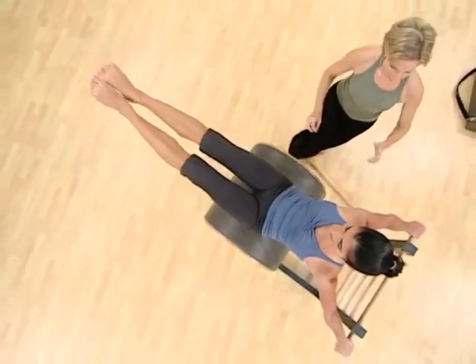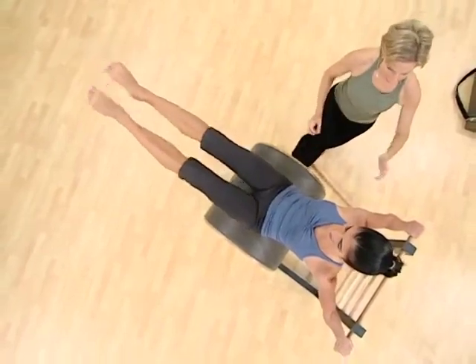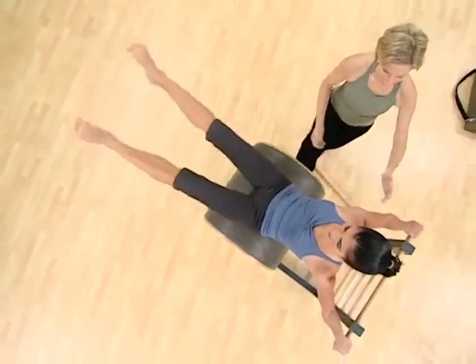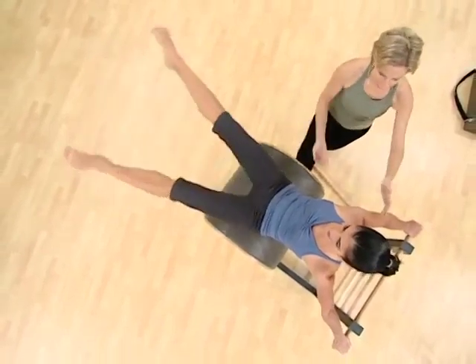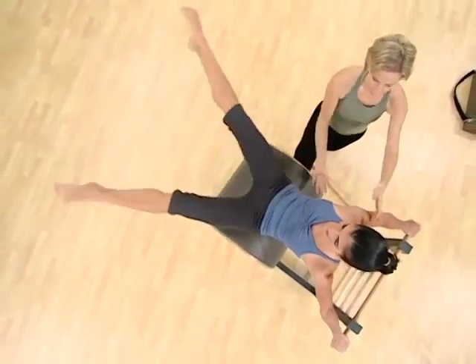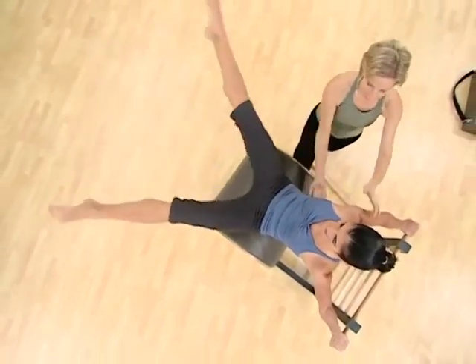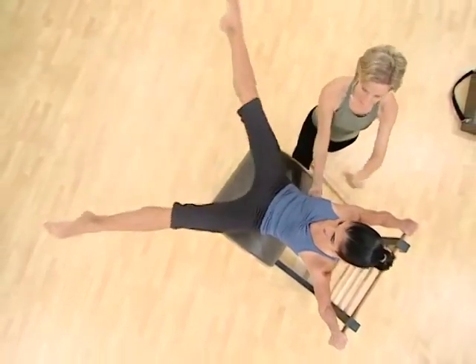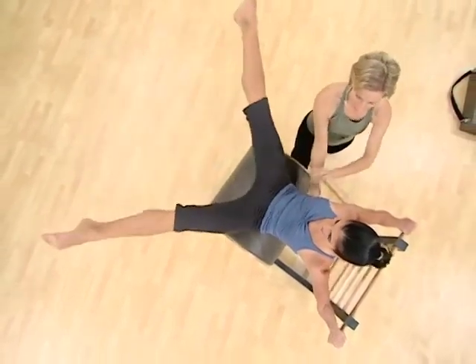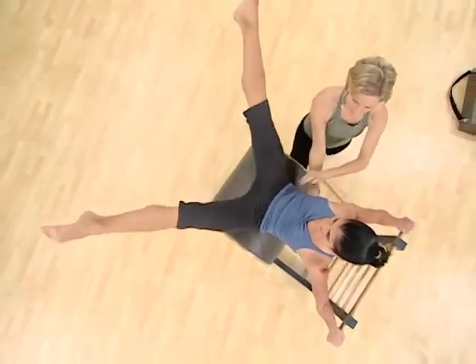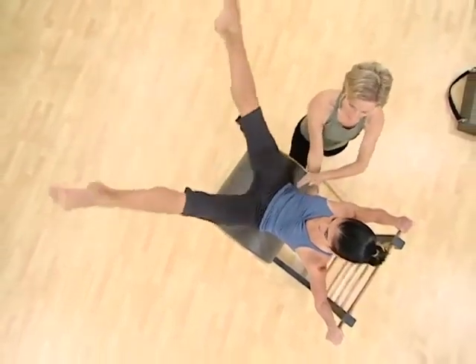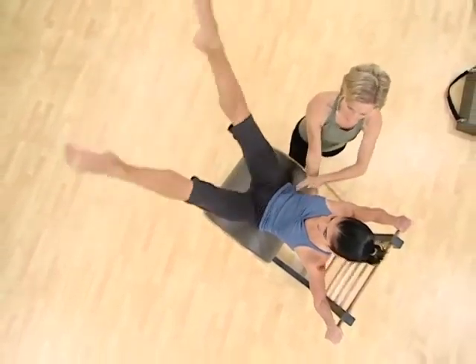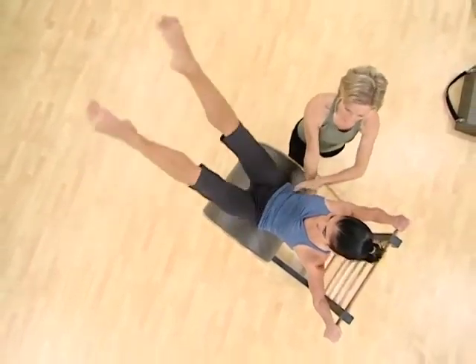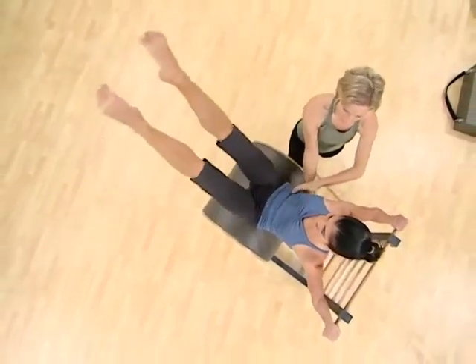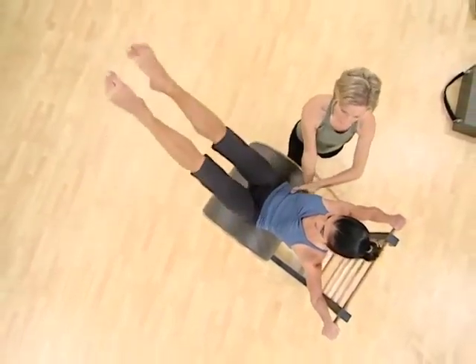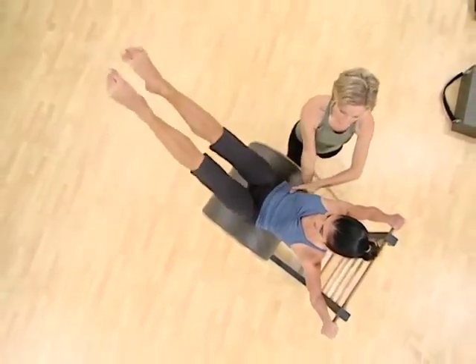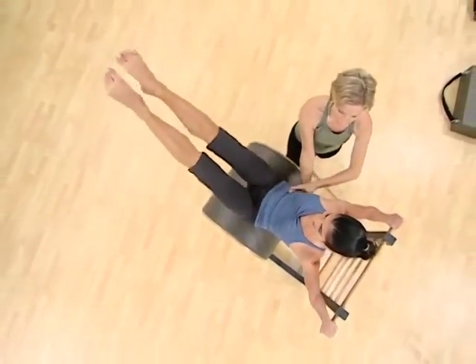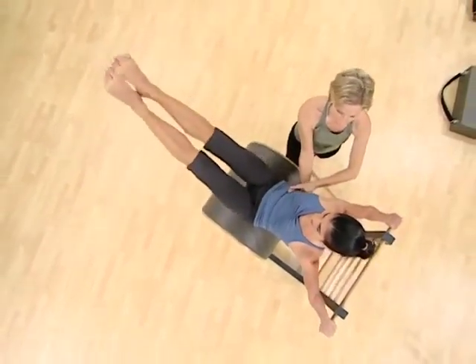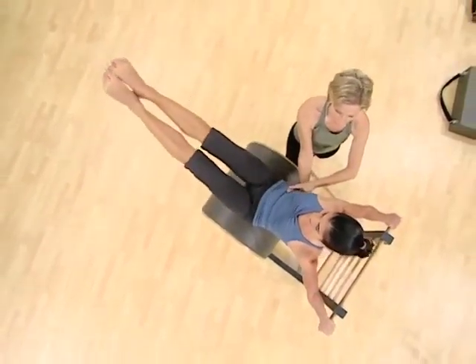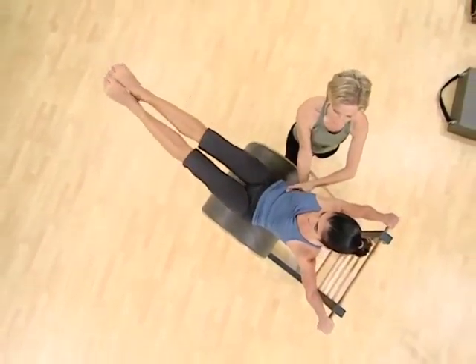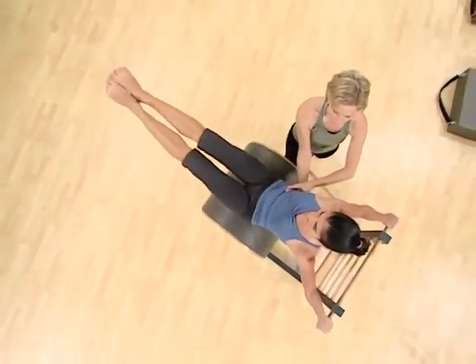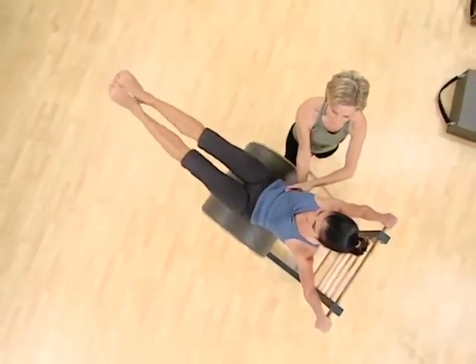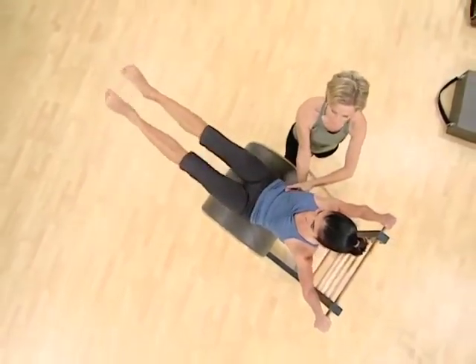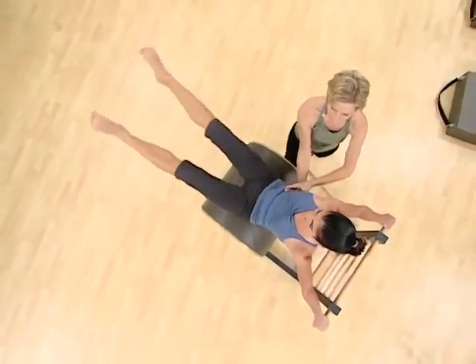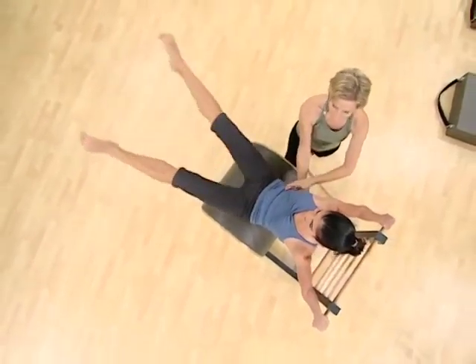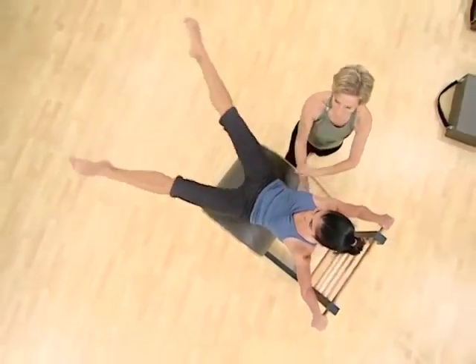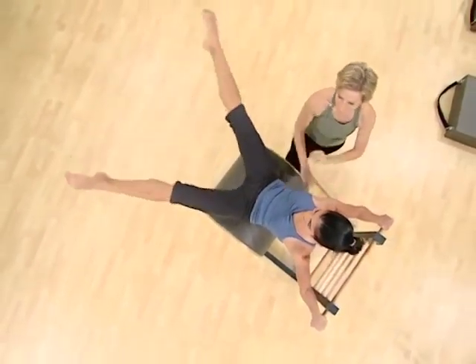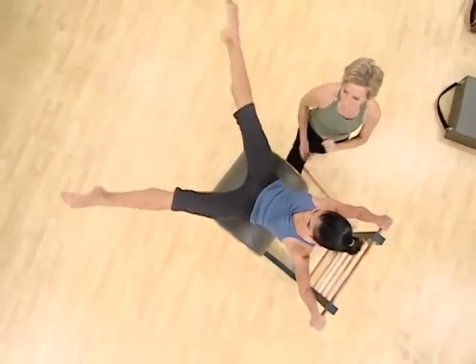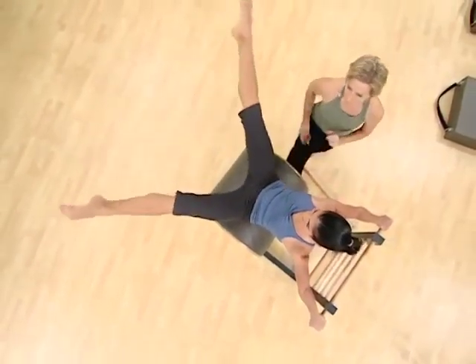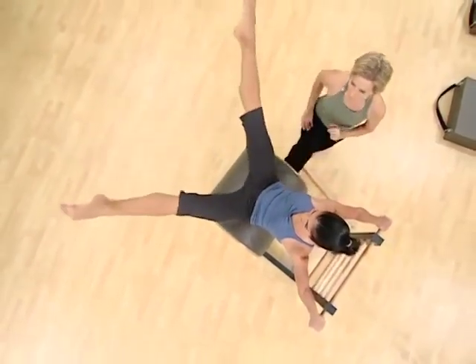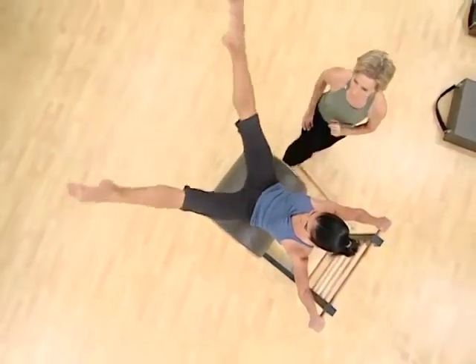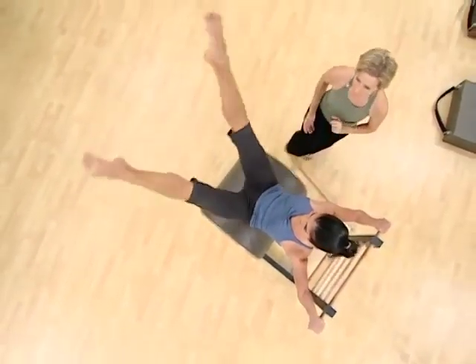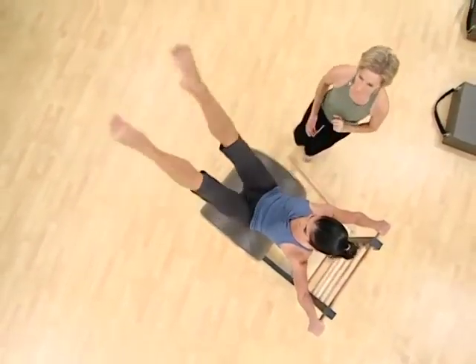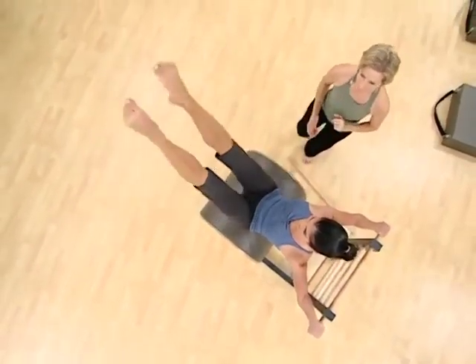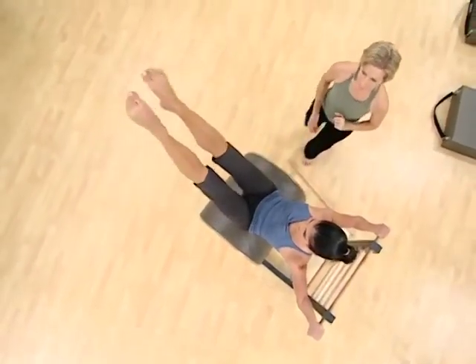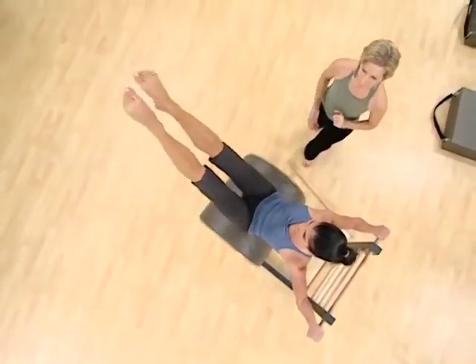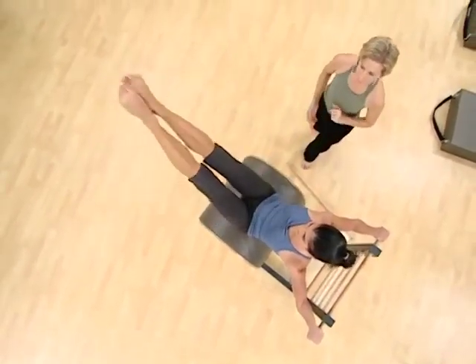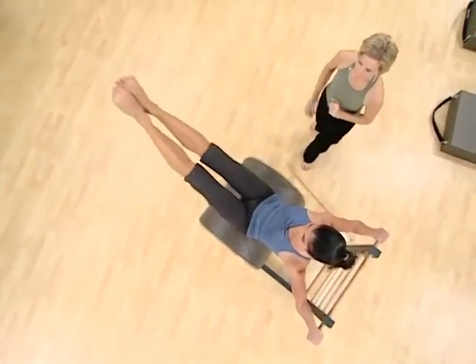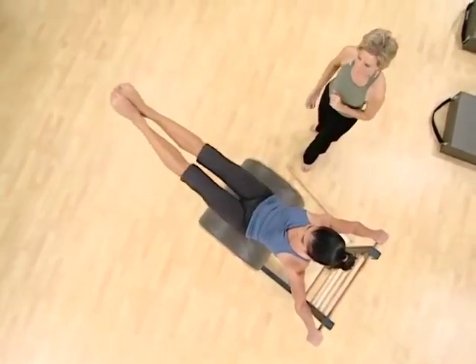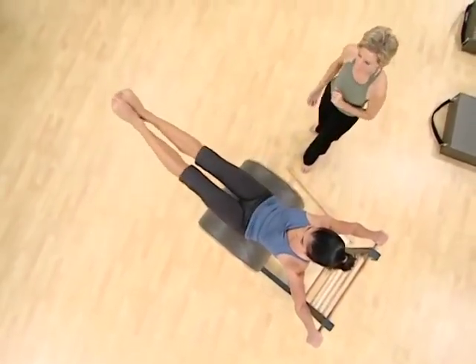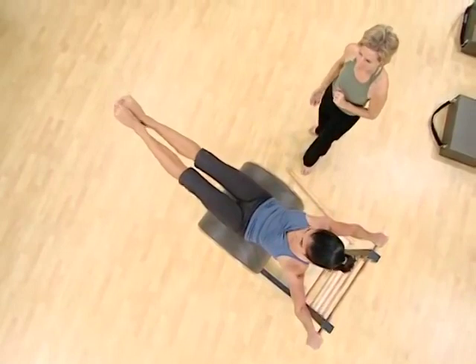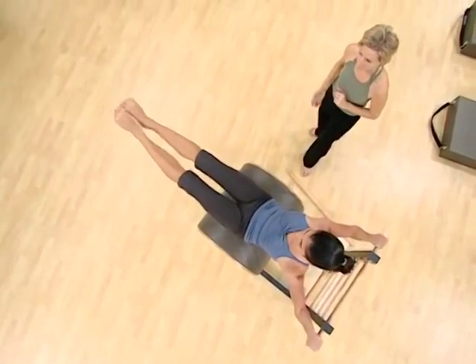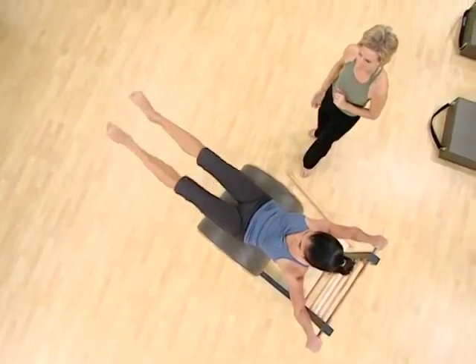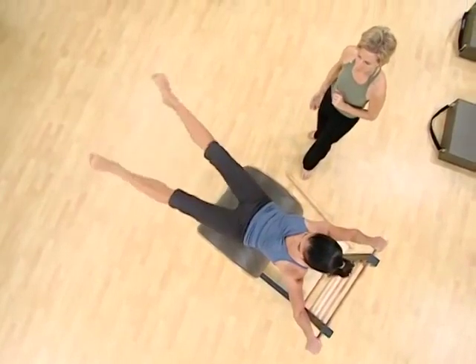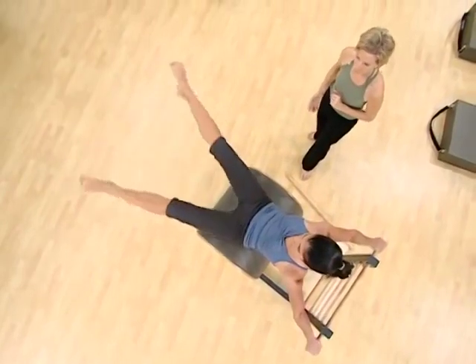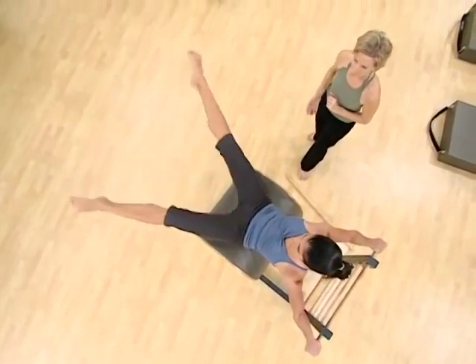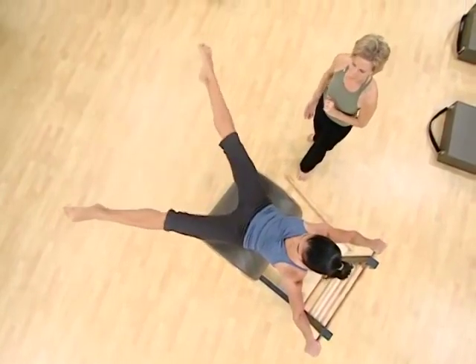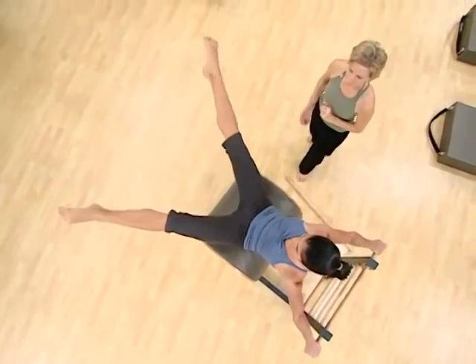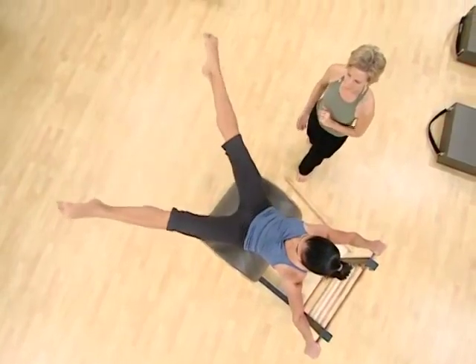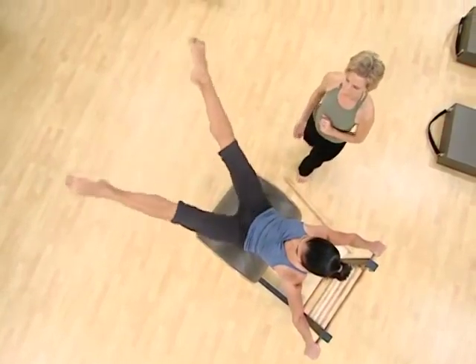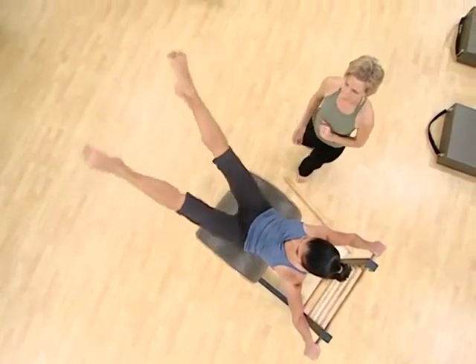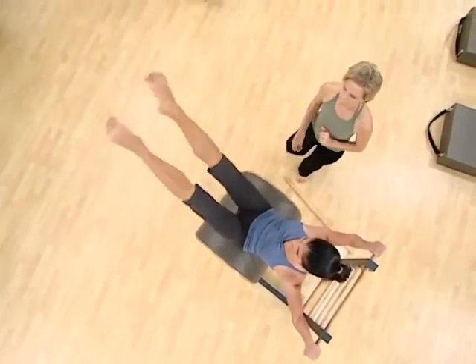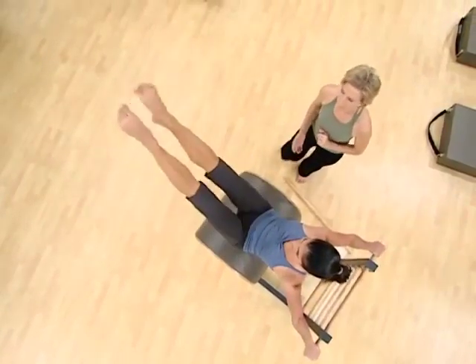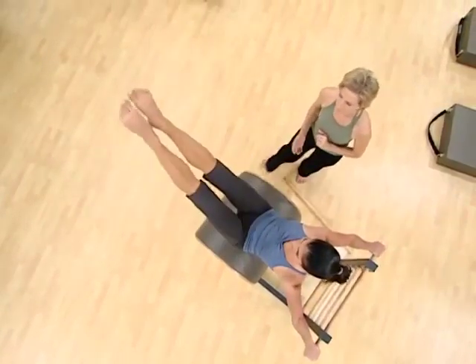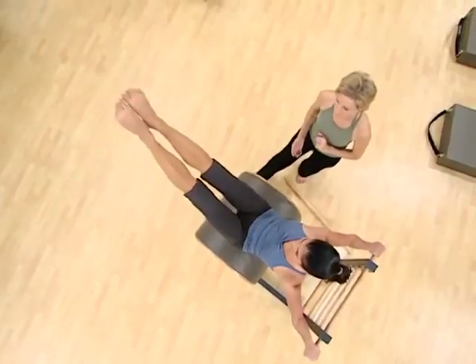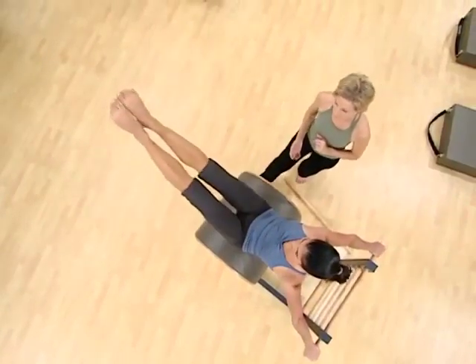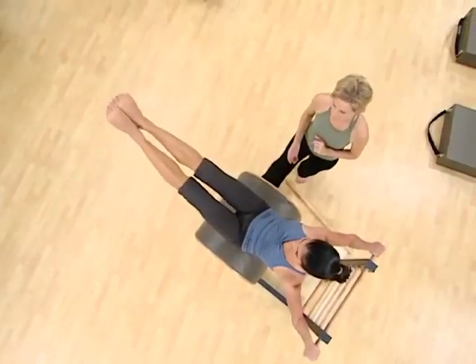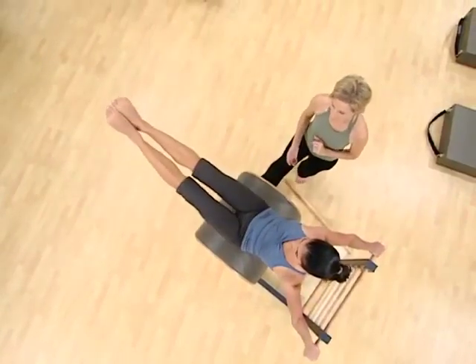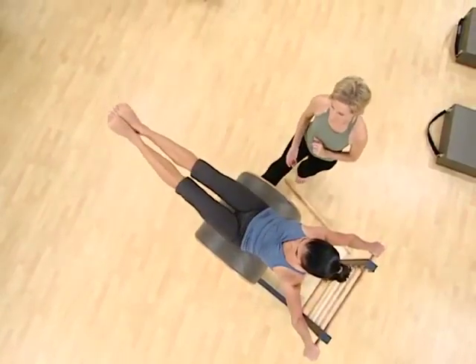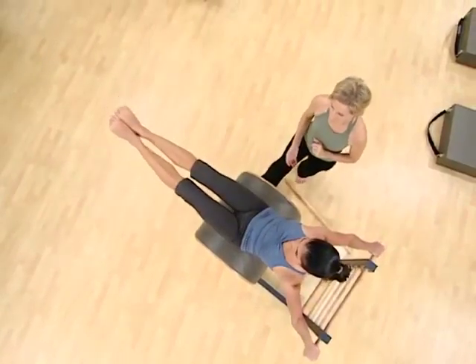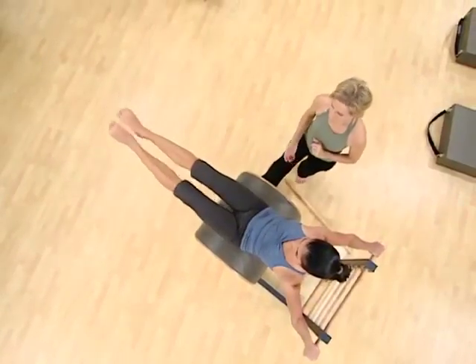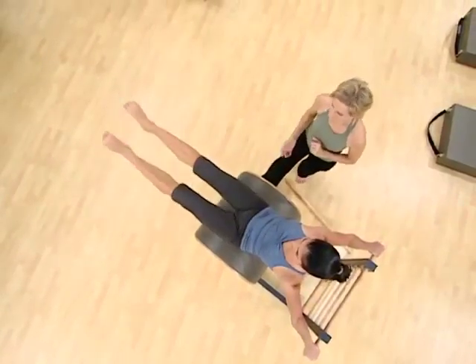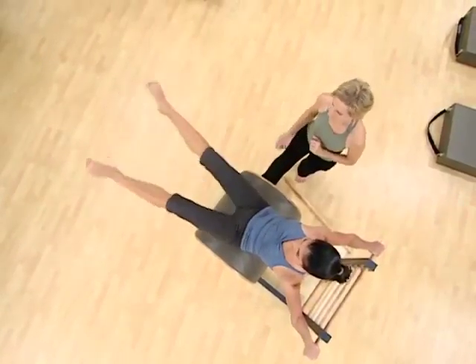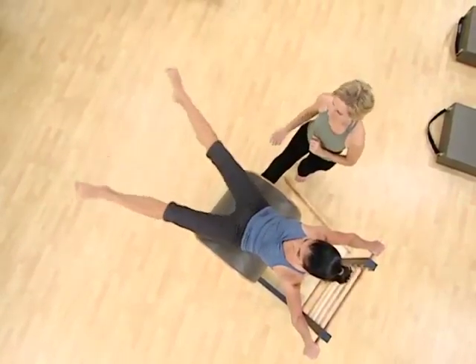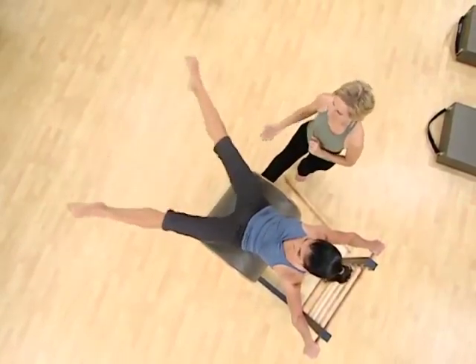Good. Stabilizing. Nothing changes here. Good. Reach. That's it. Last one. Reach.